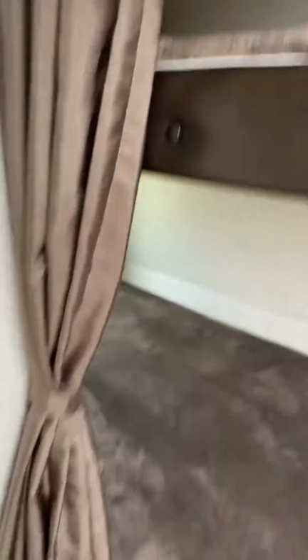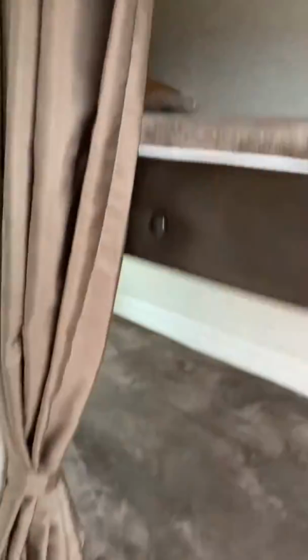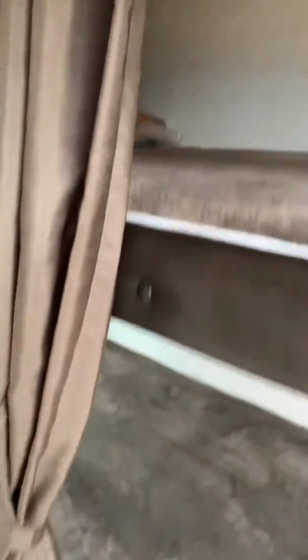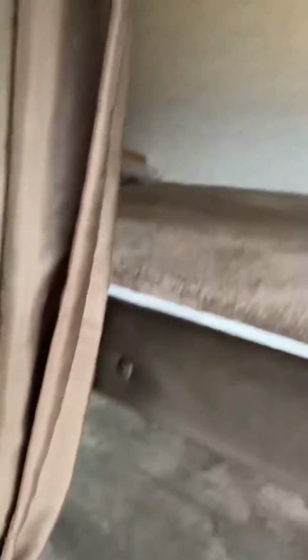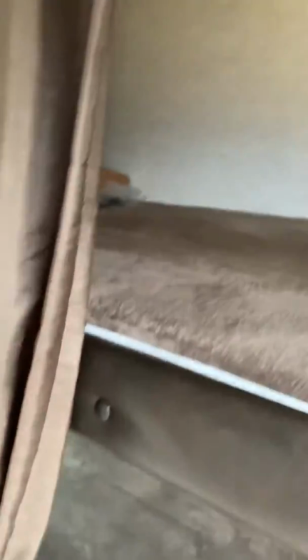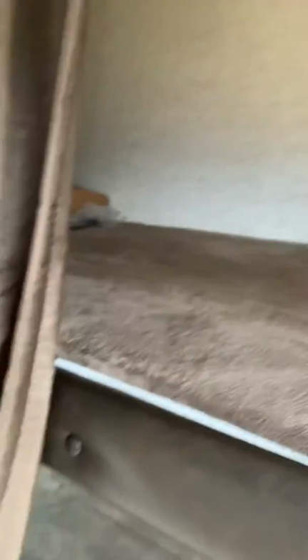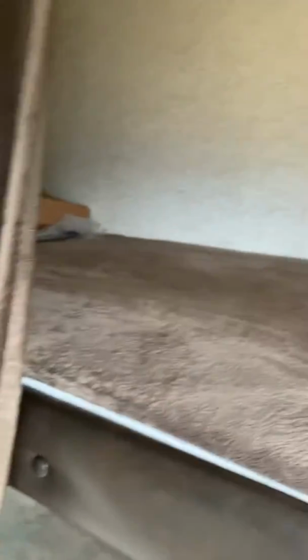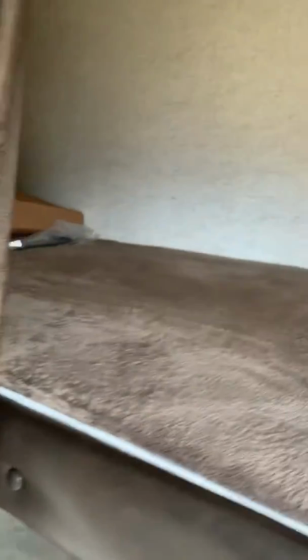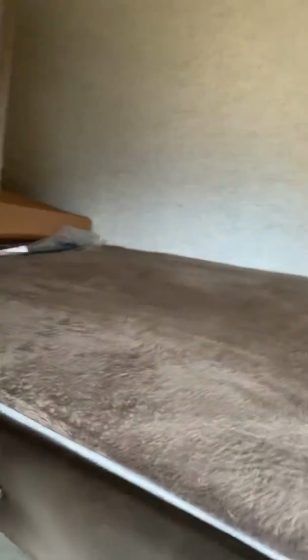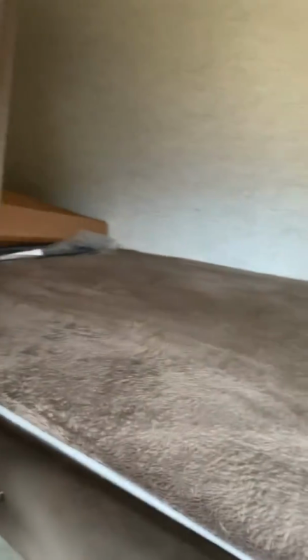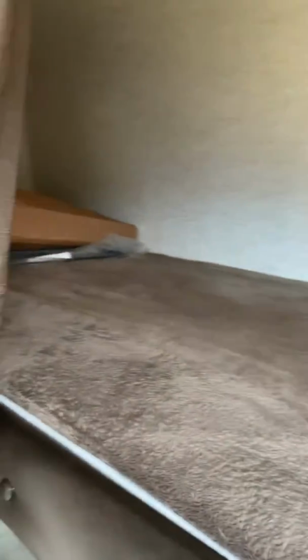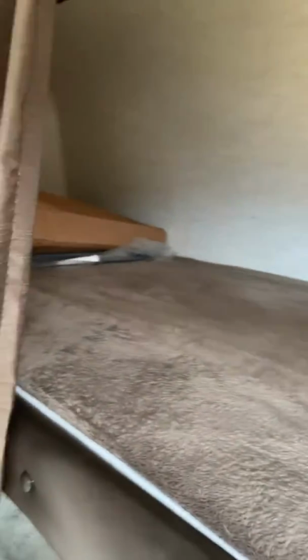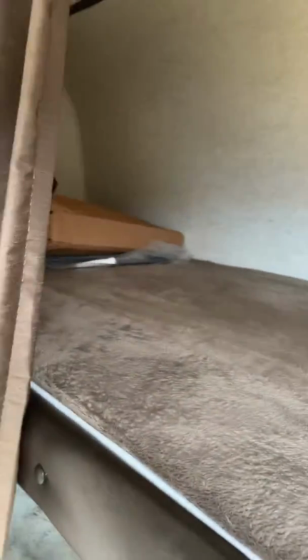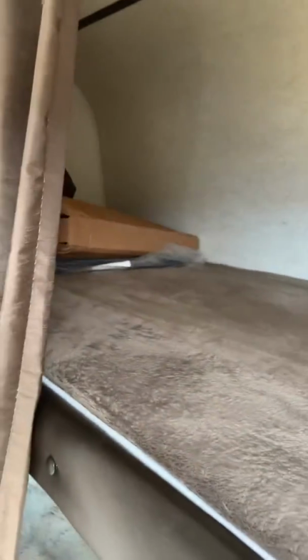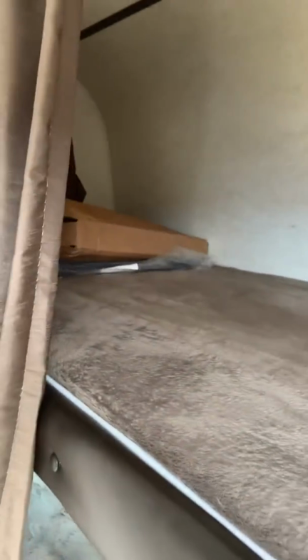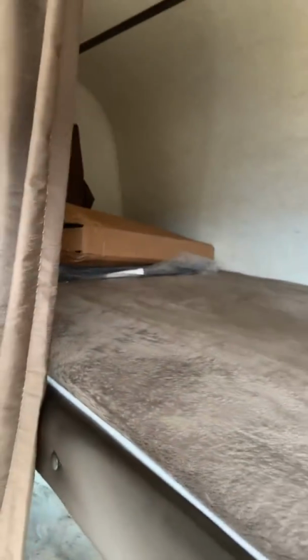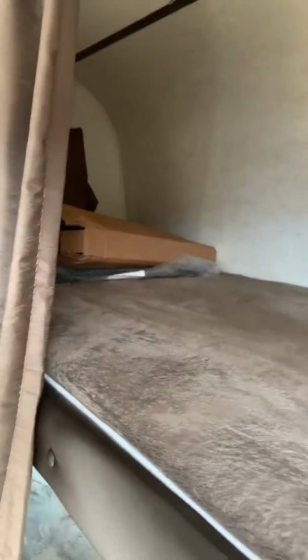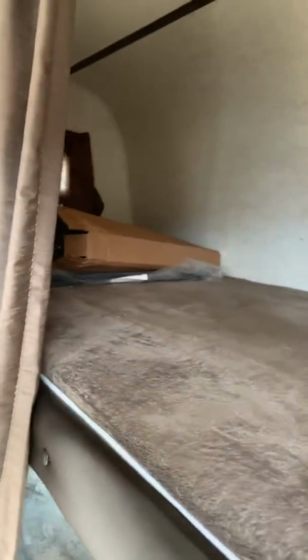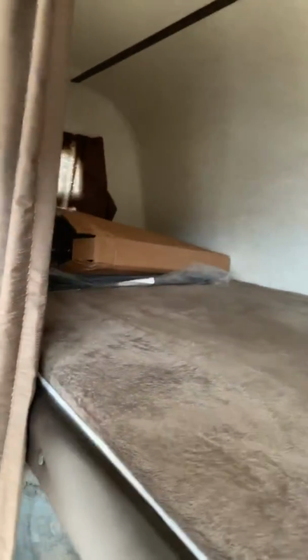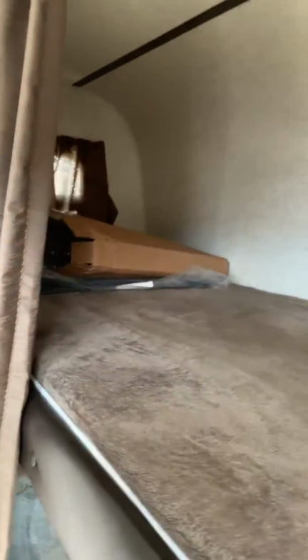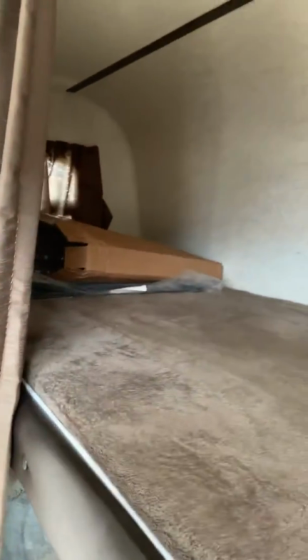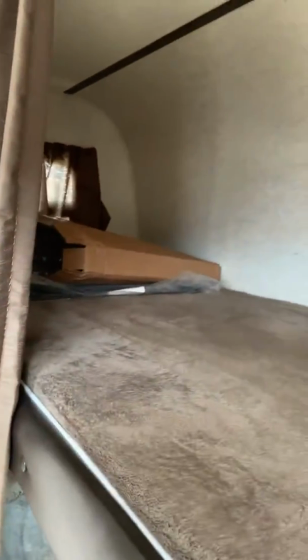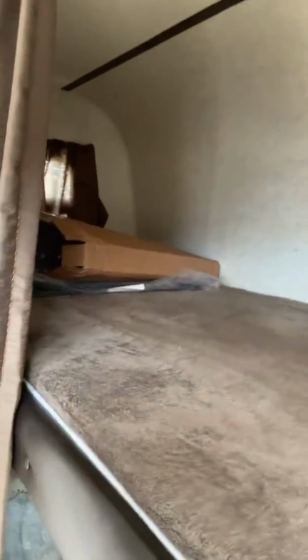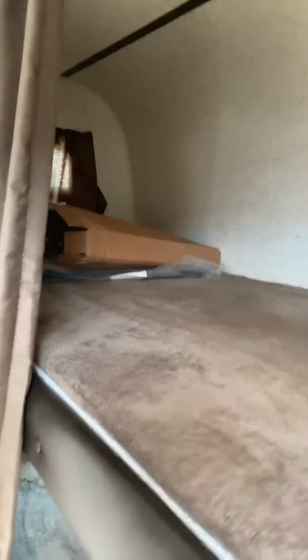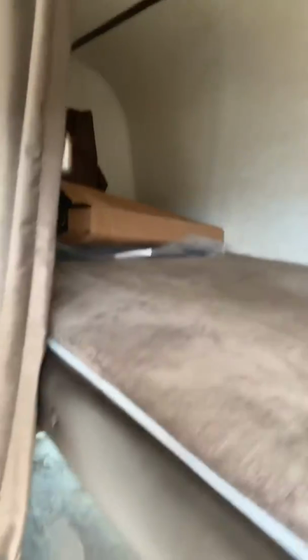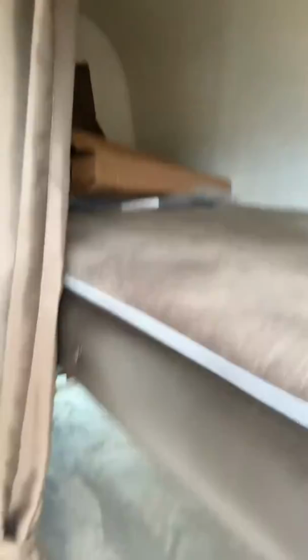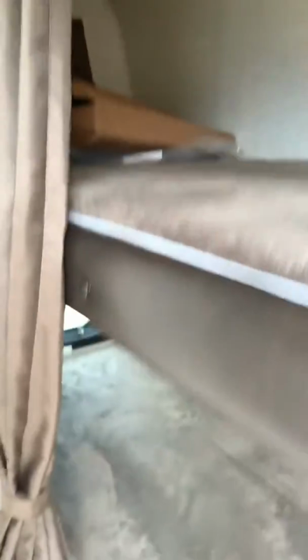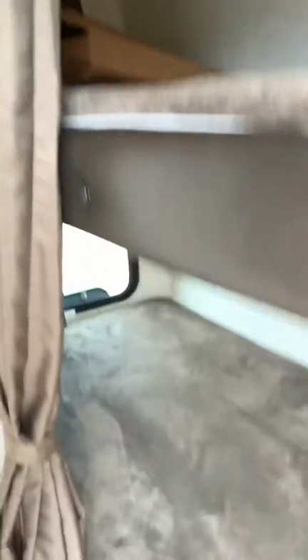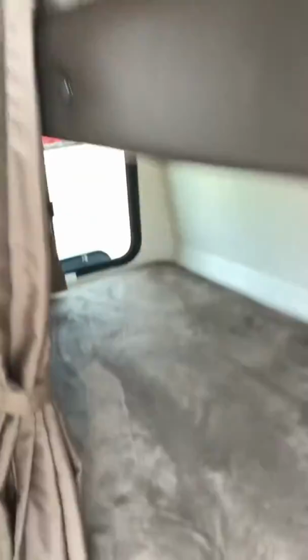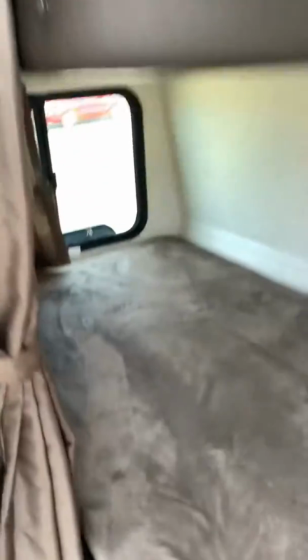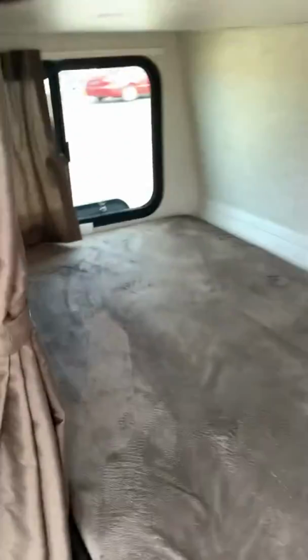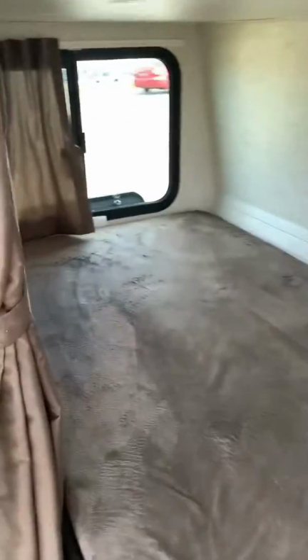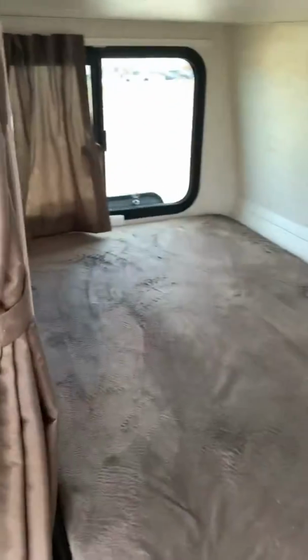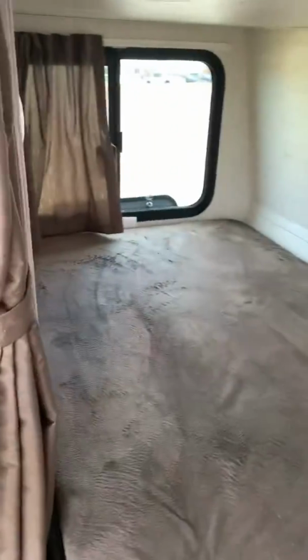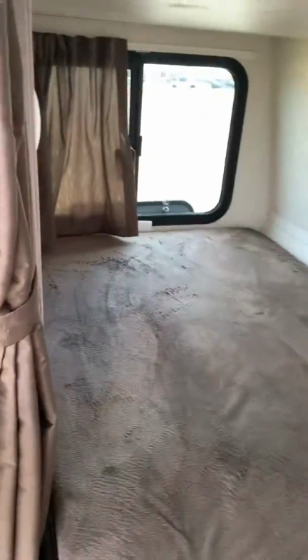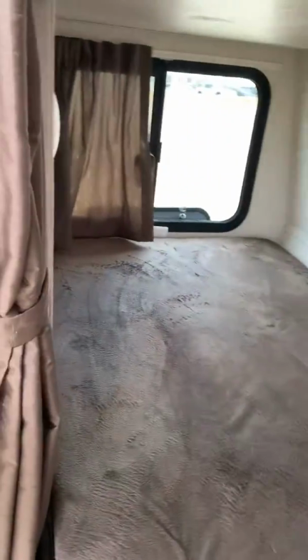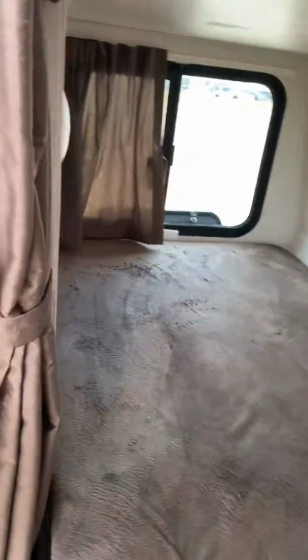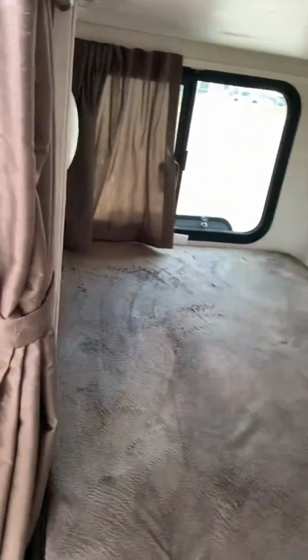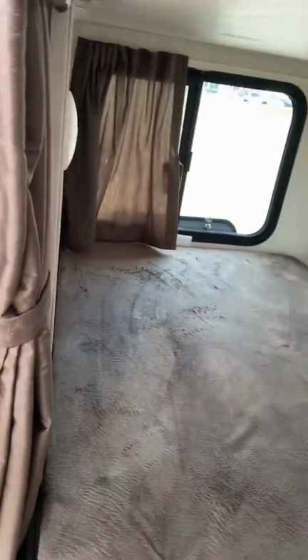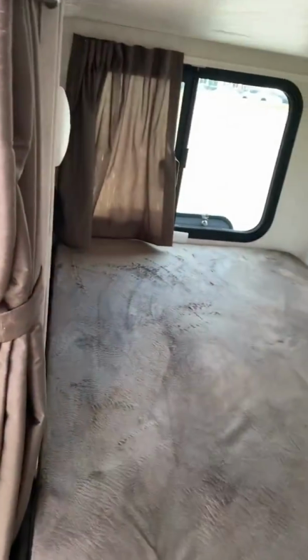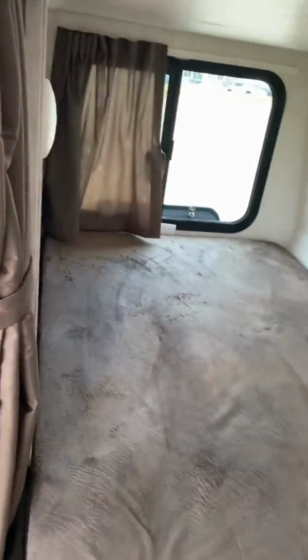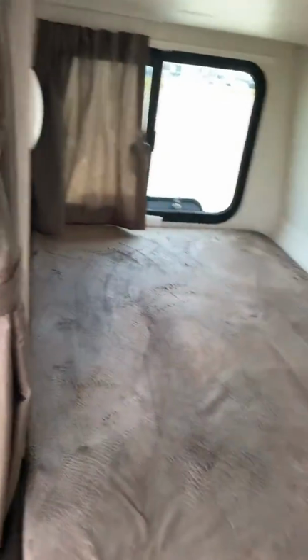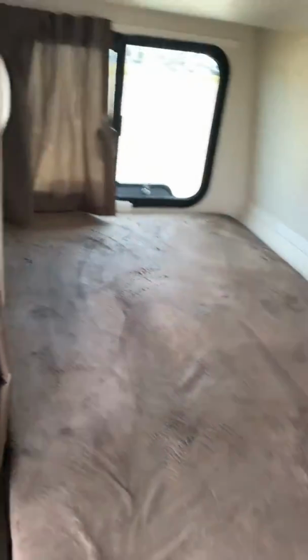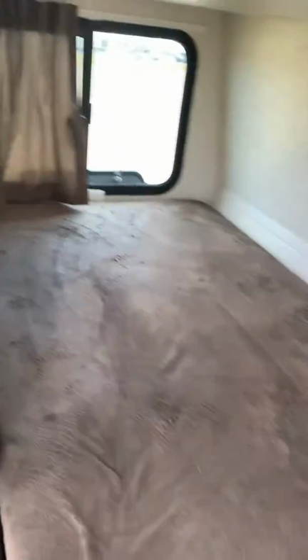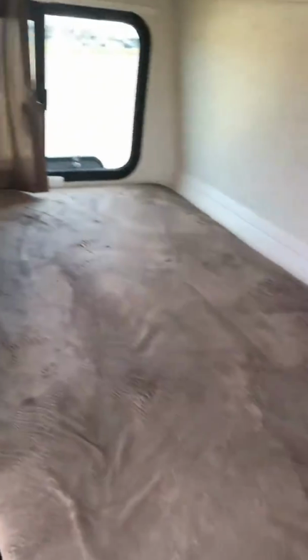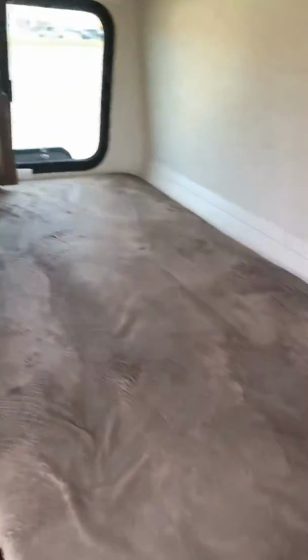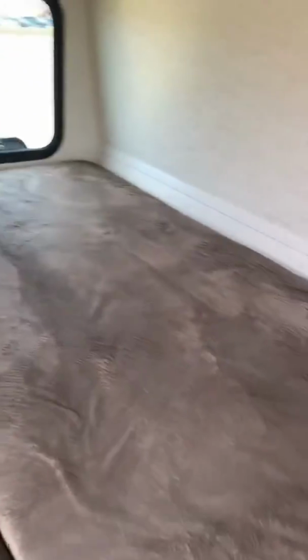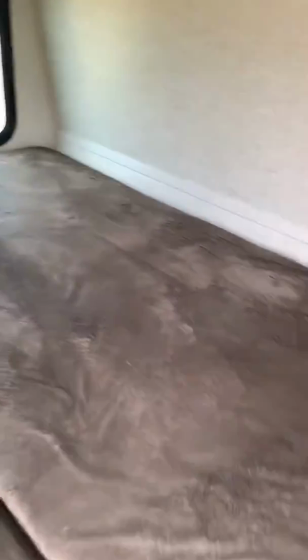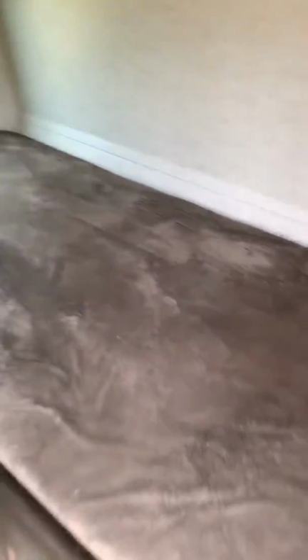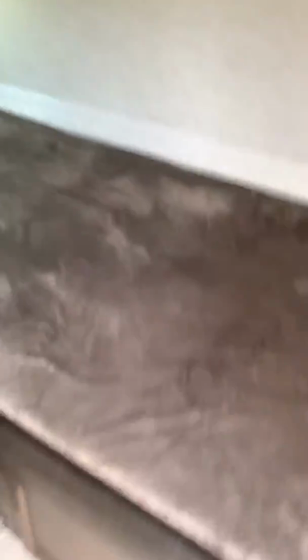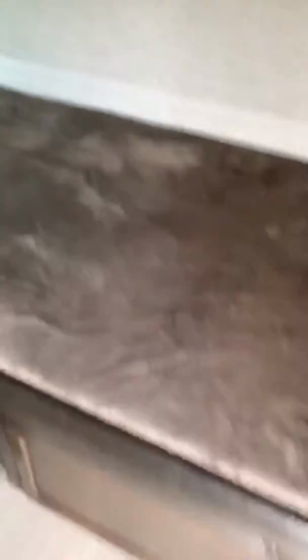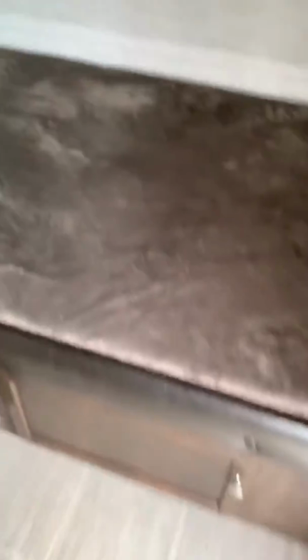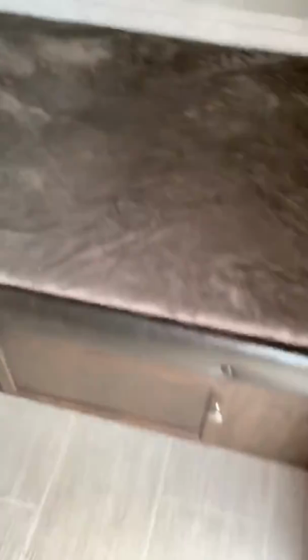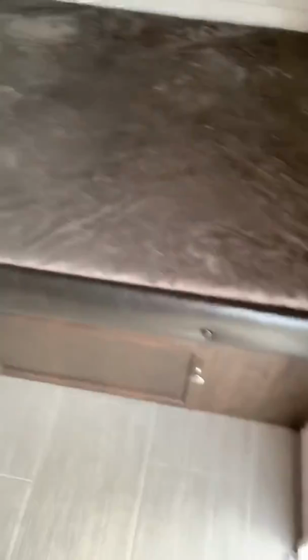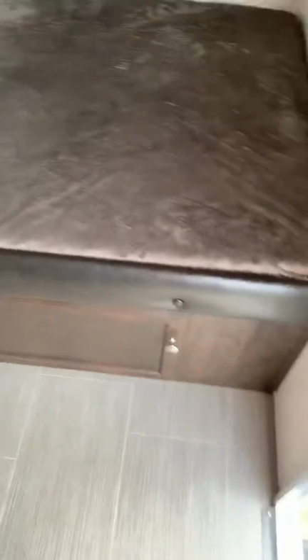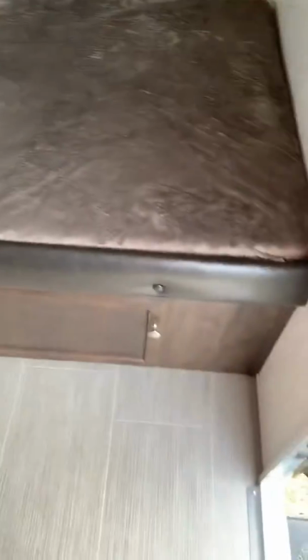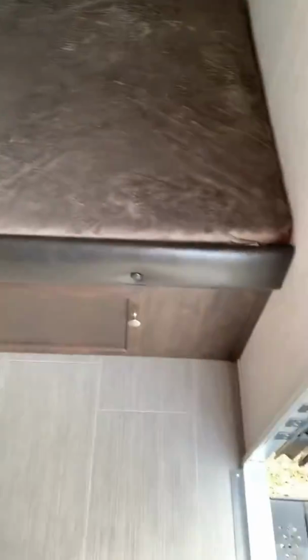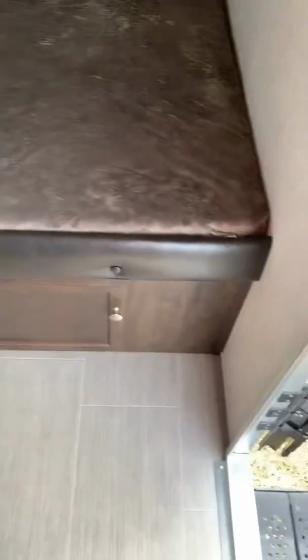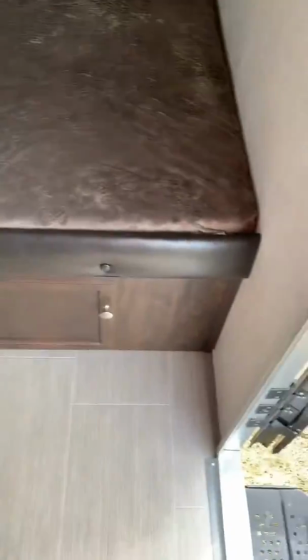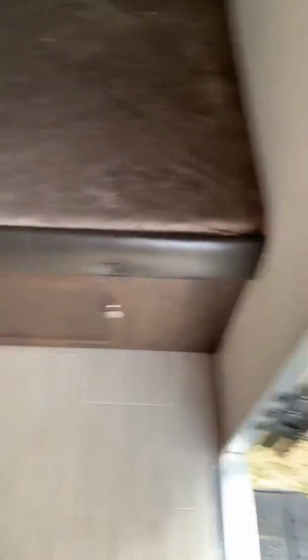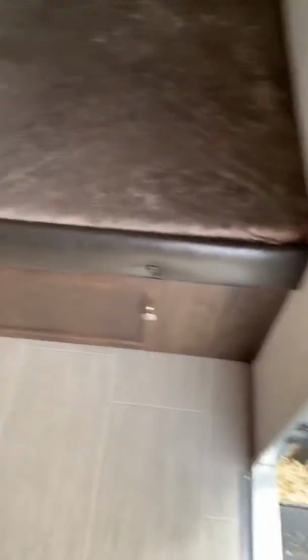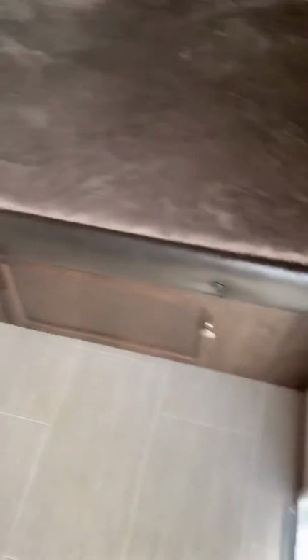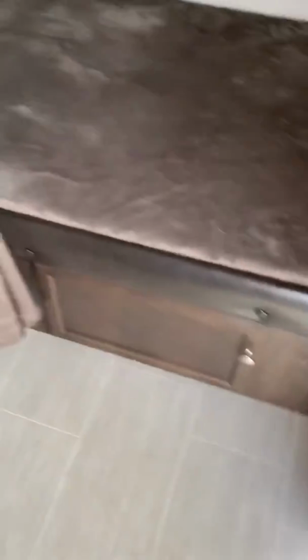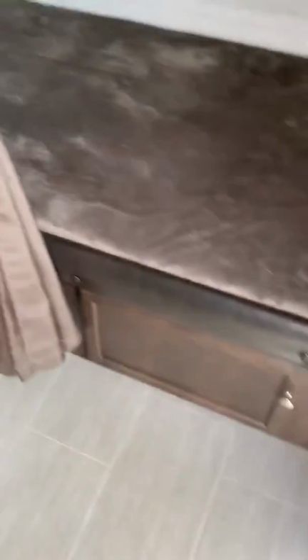Coming in you have these huge double bunks with windows. Storage underneath.